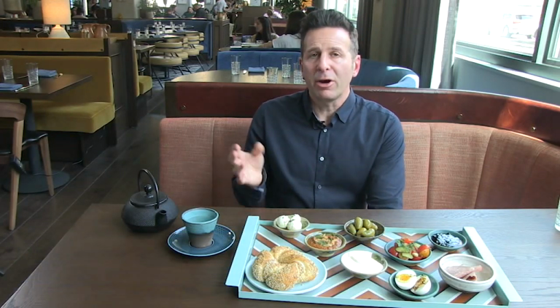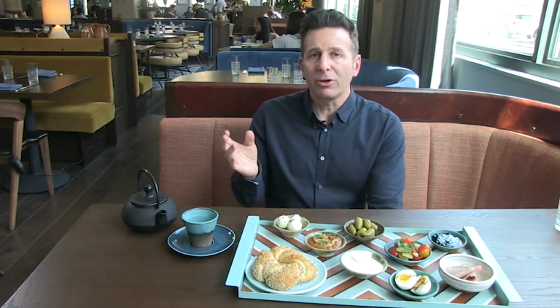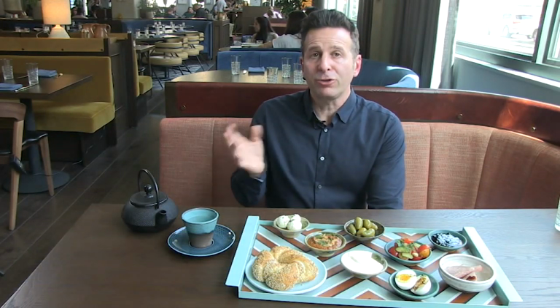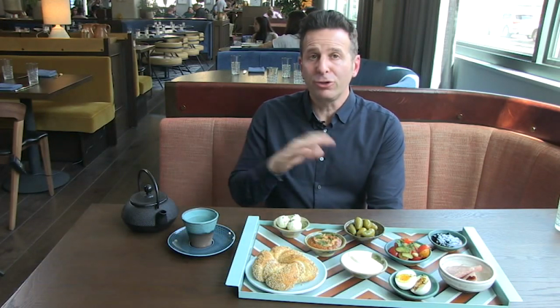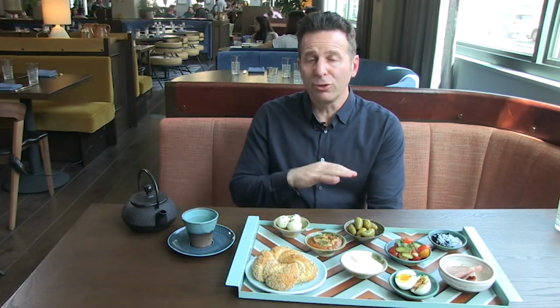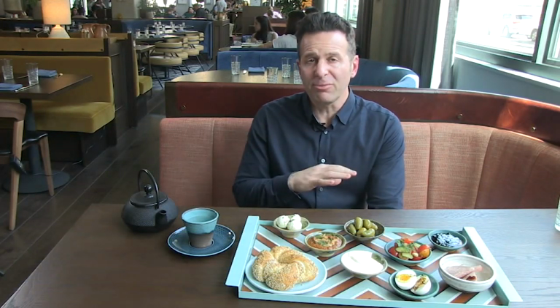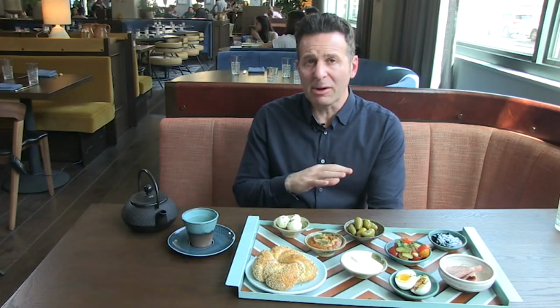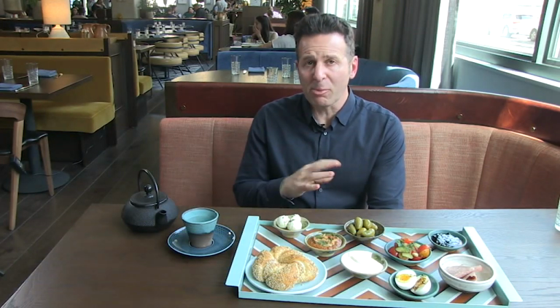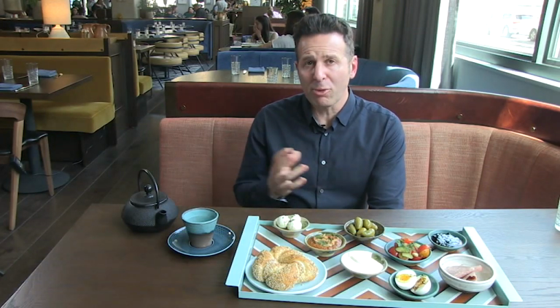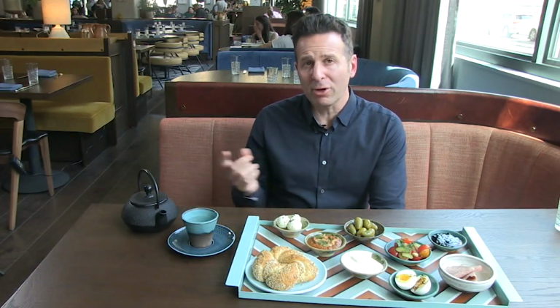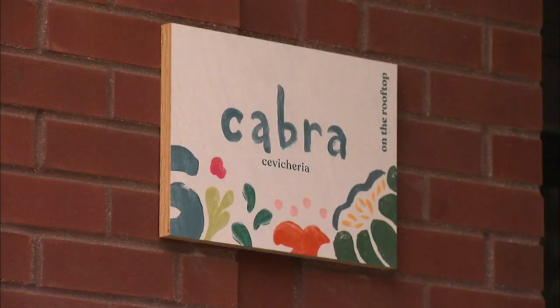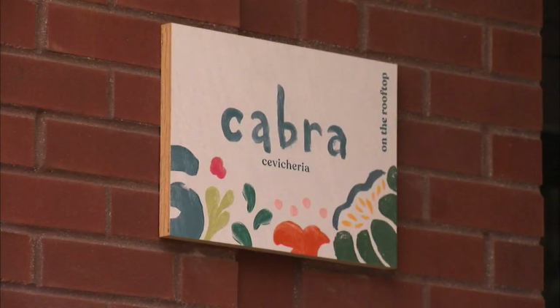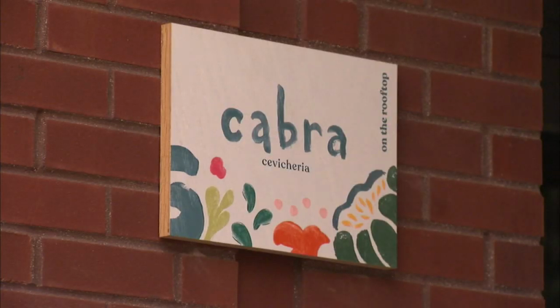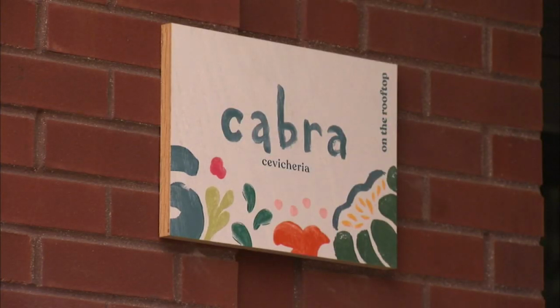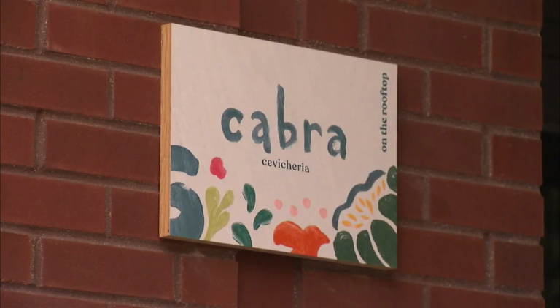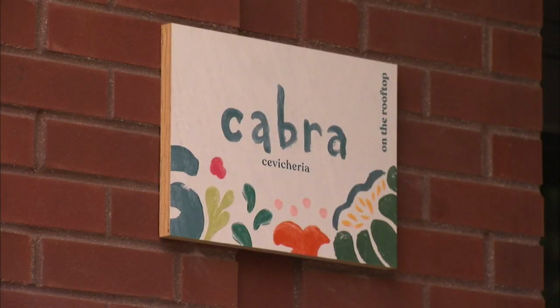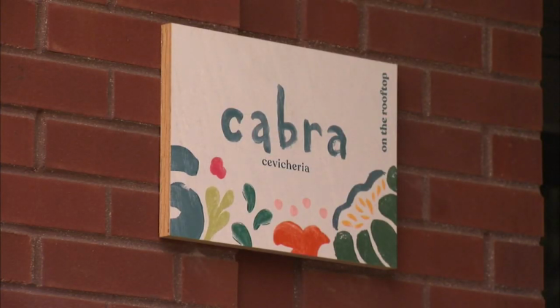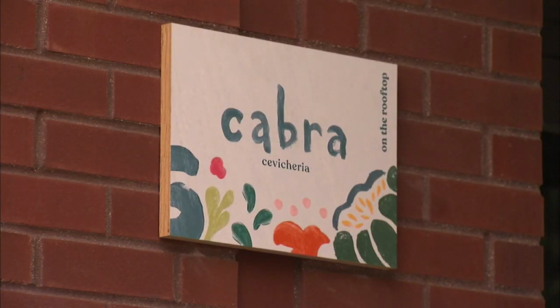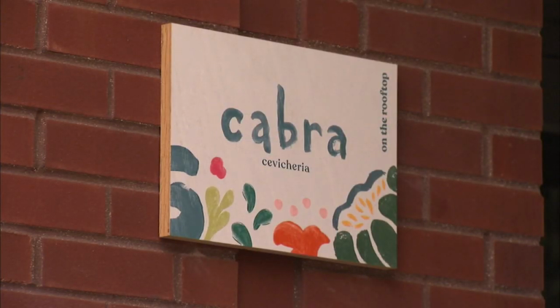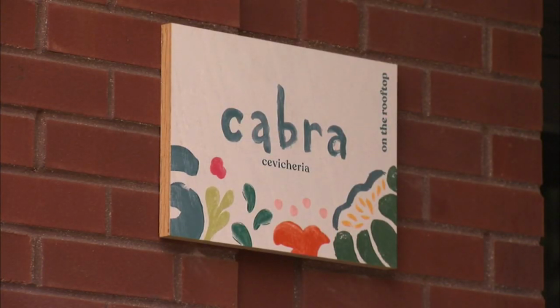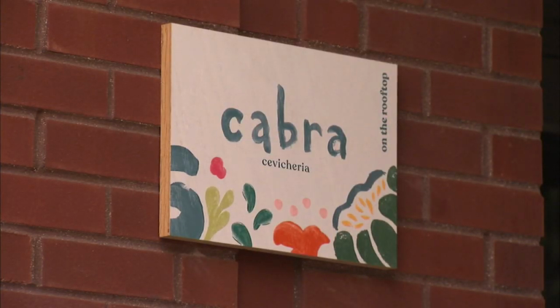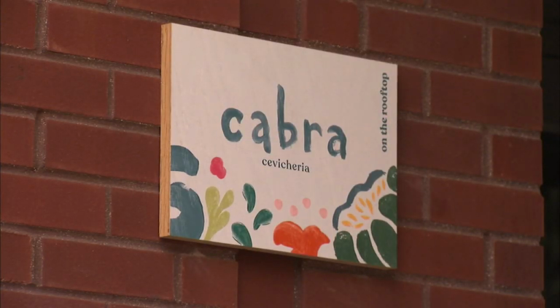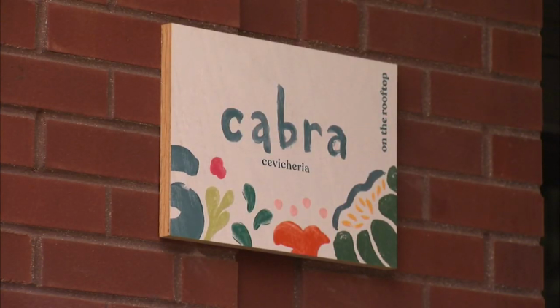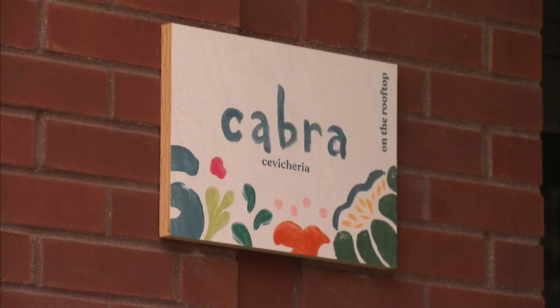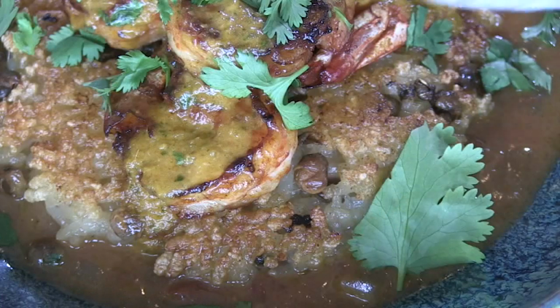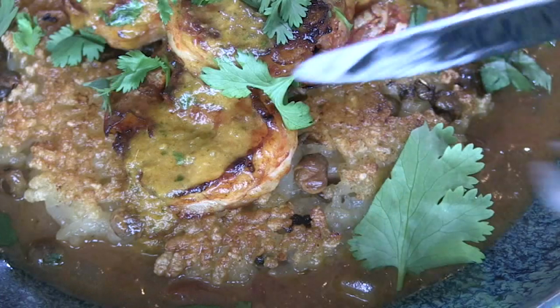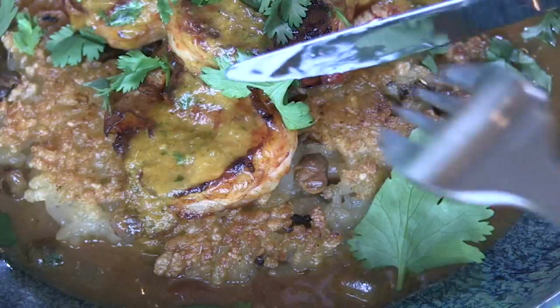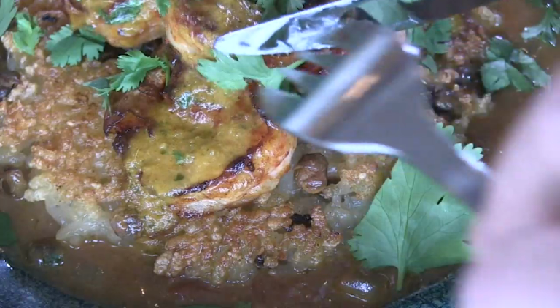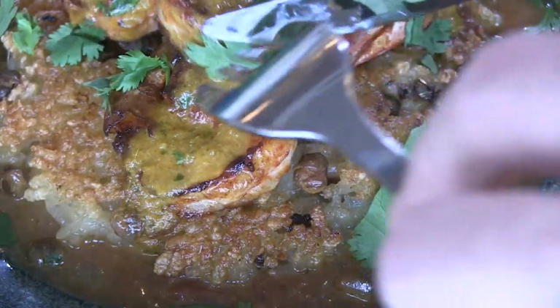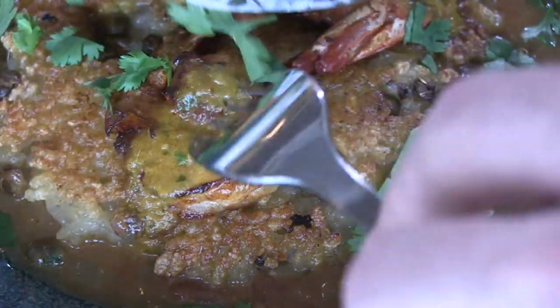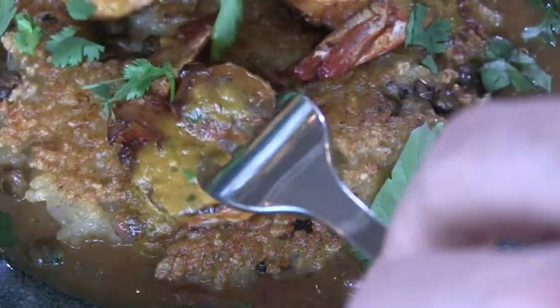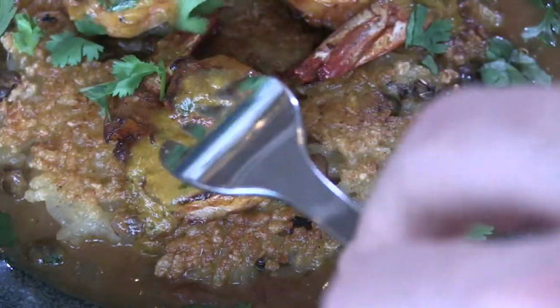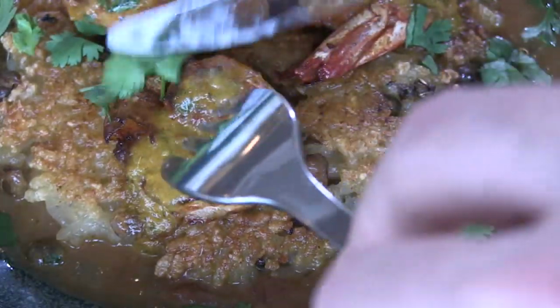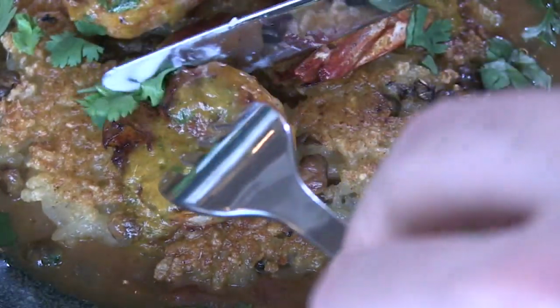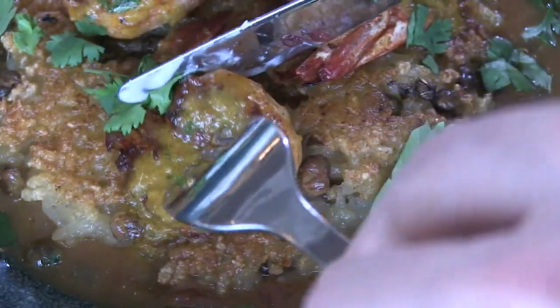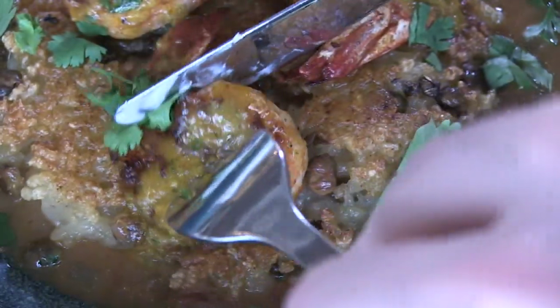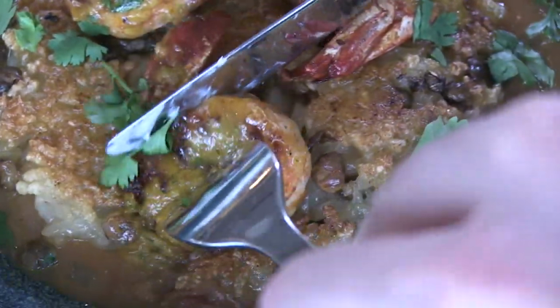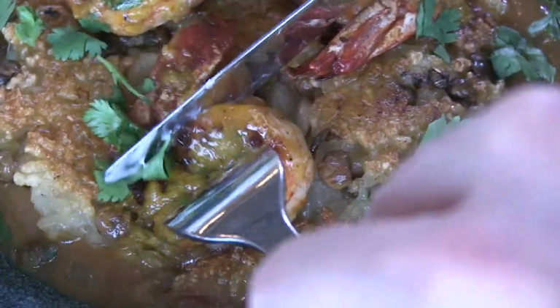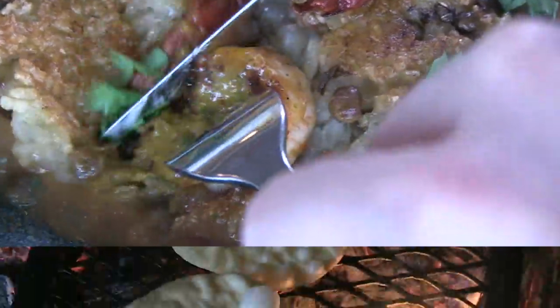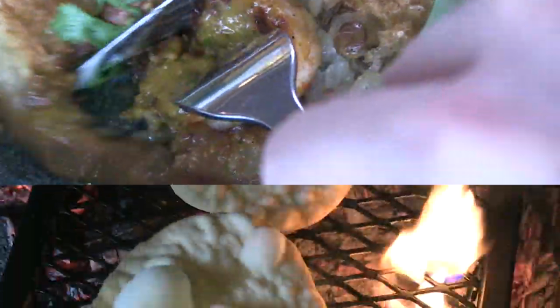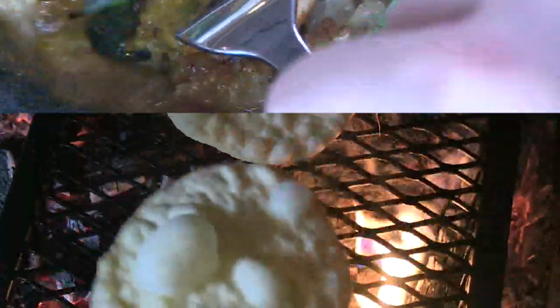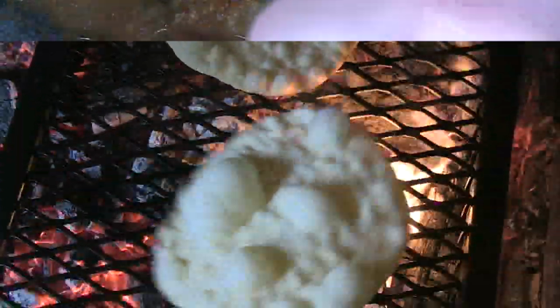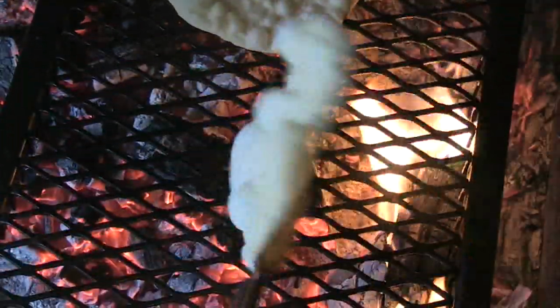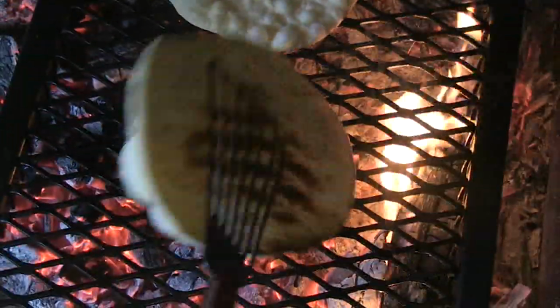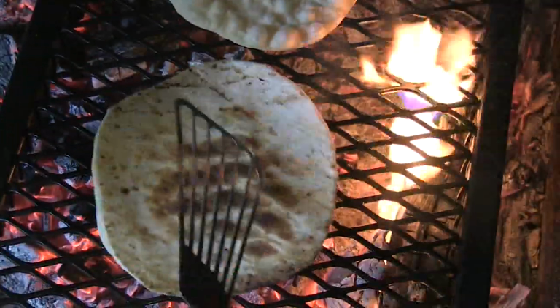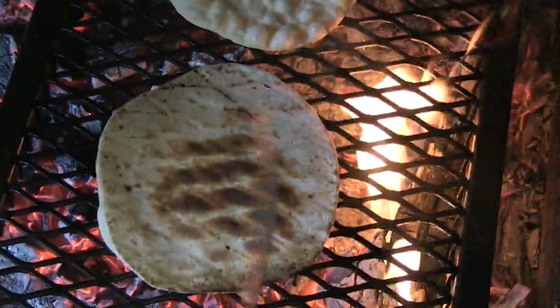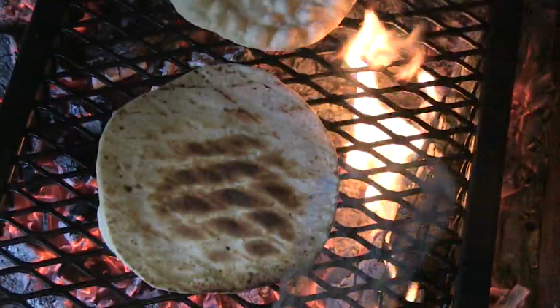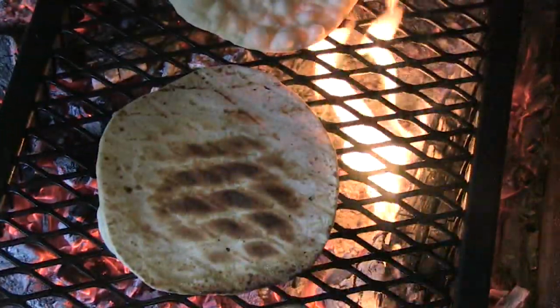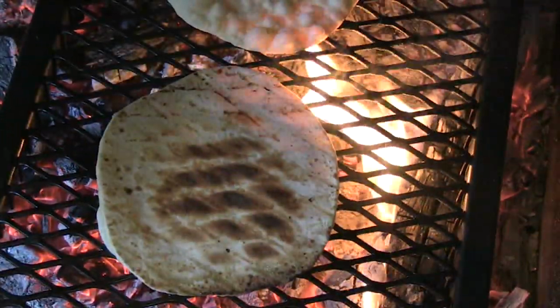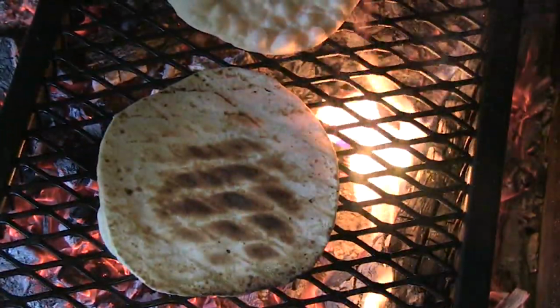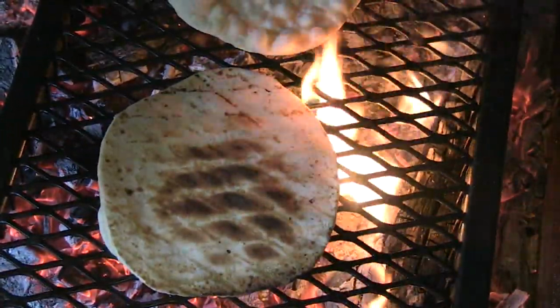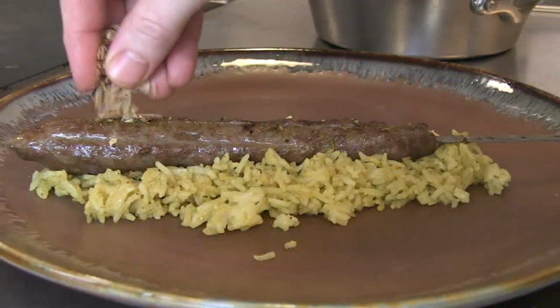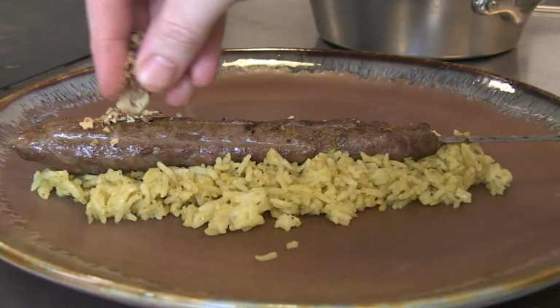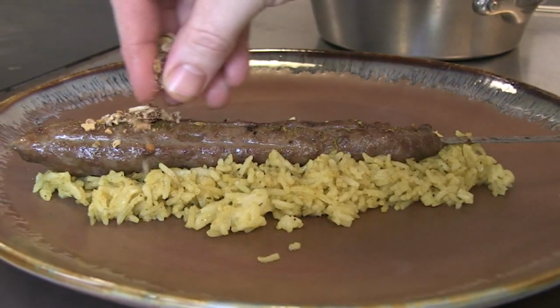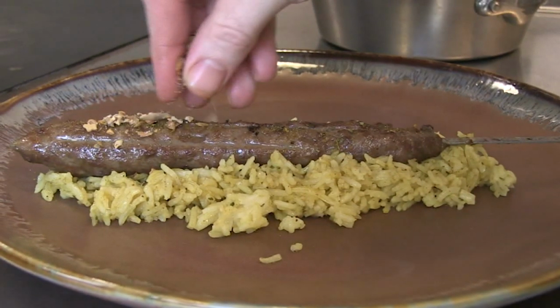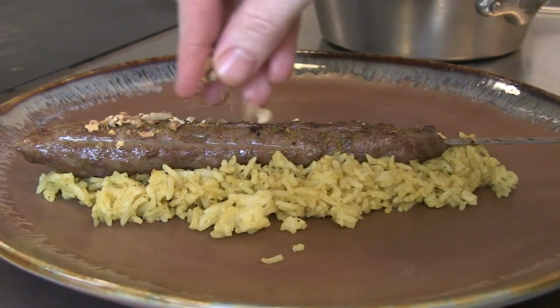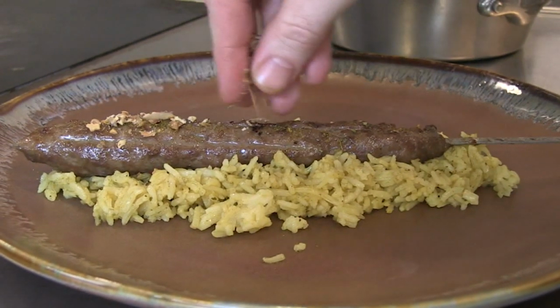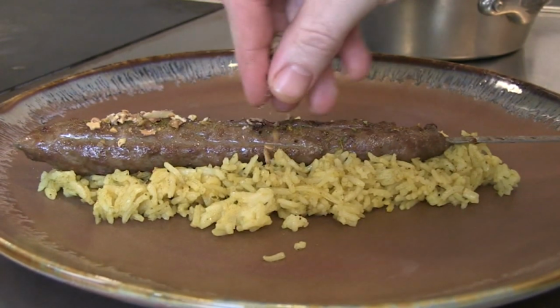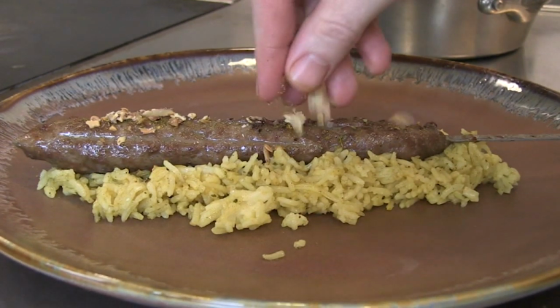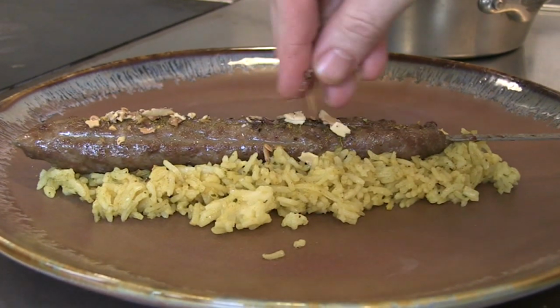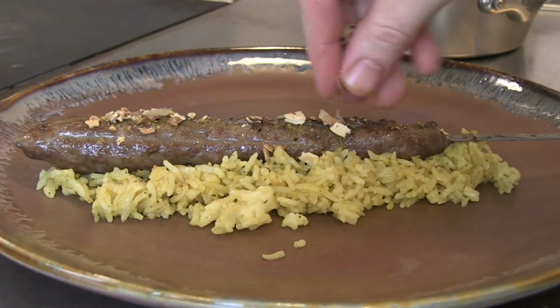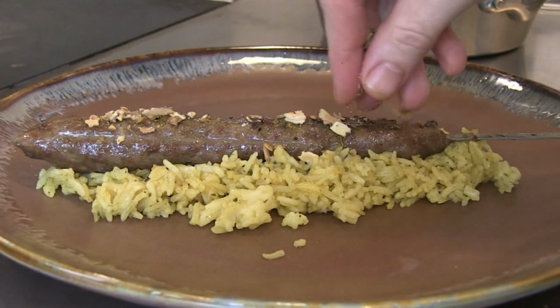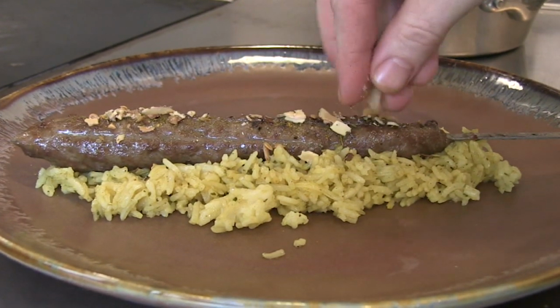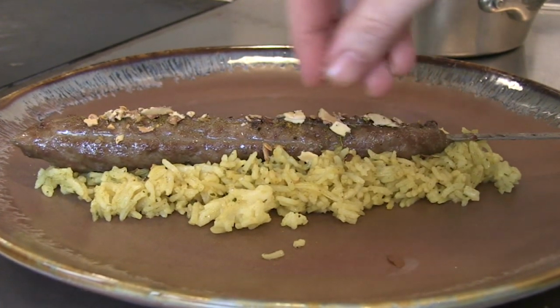This is Part 2 of my report — last week we talked about Cabra up on the roof, which is more Peruvian. Down here is Mediterranean, Middle Eastern, and Turkish.